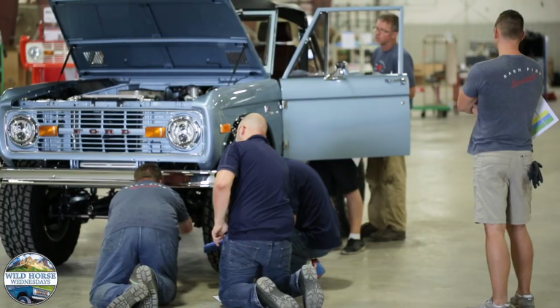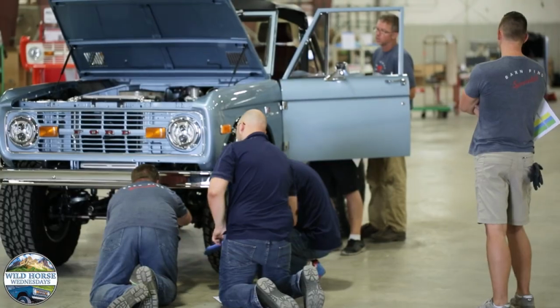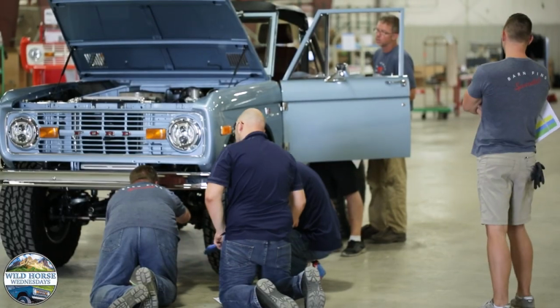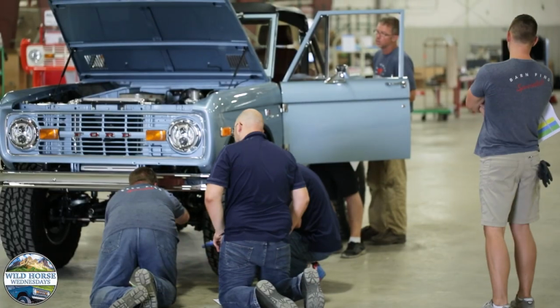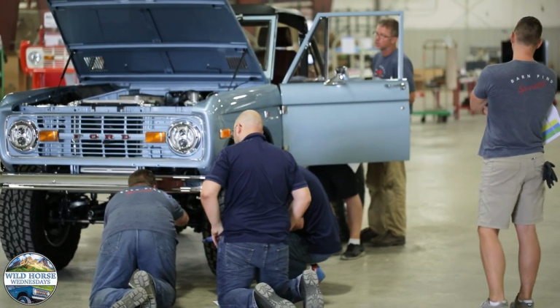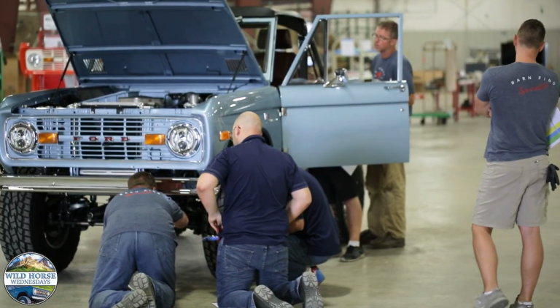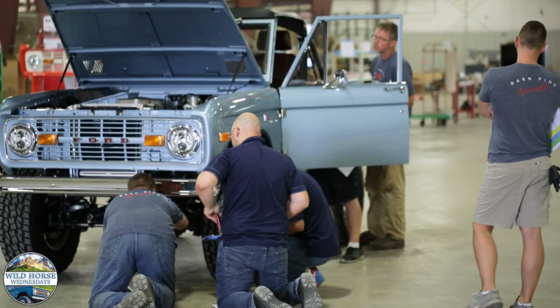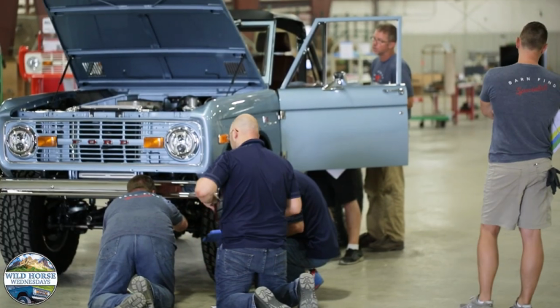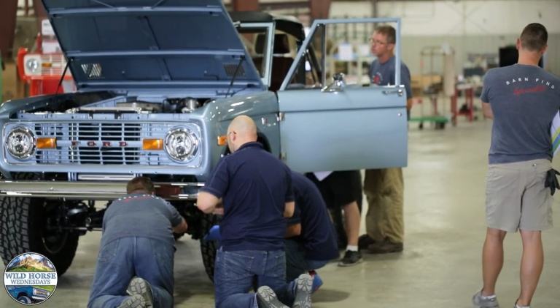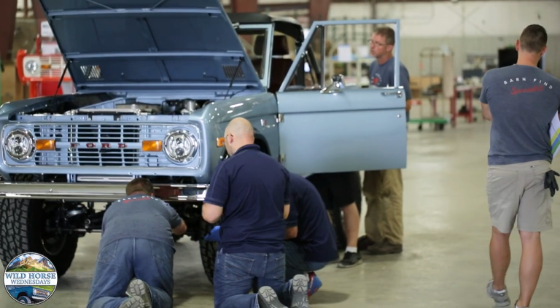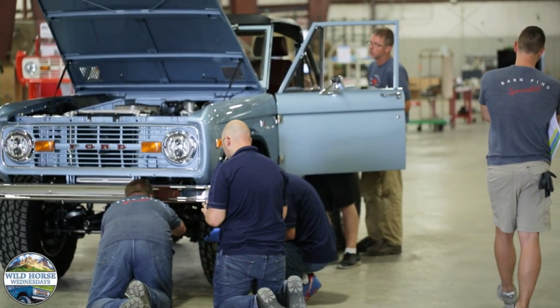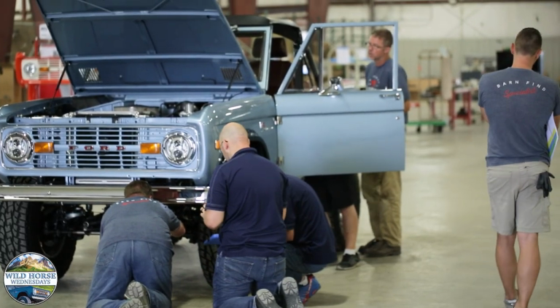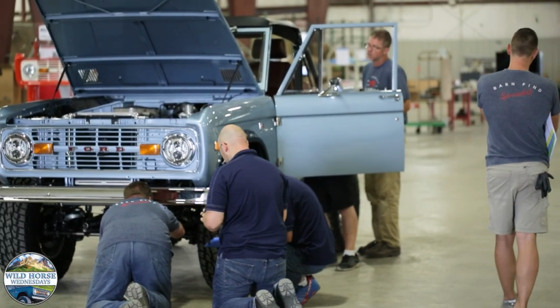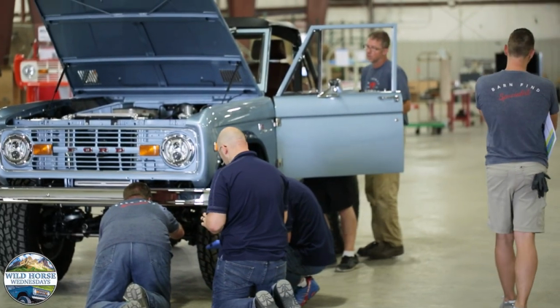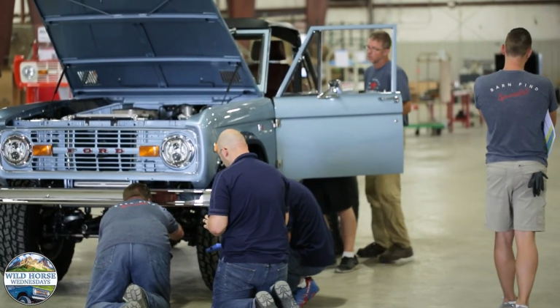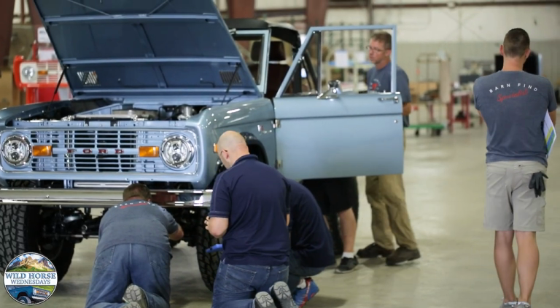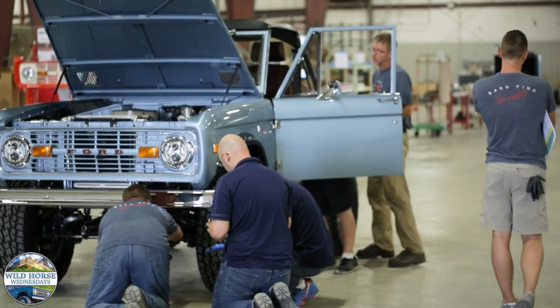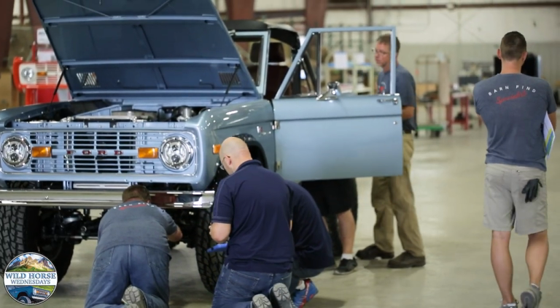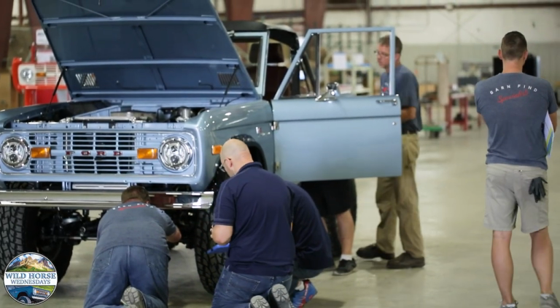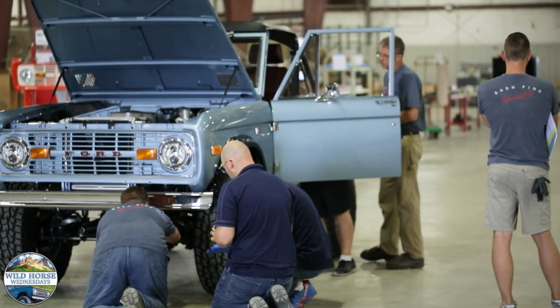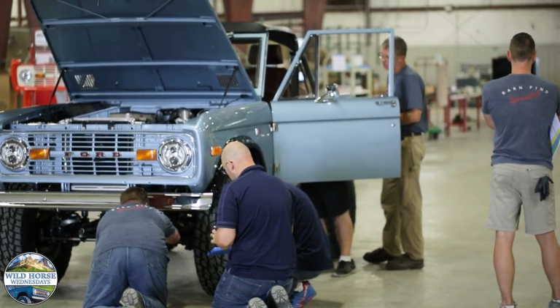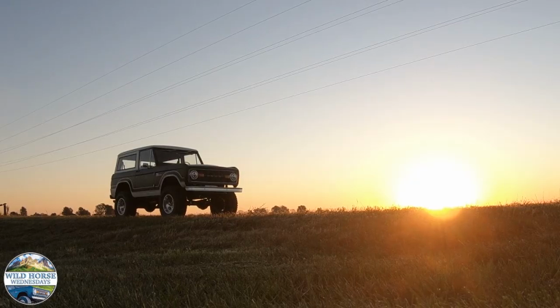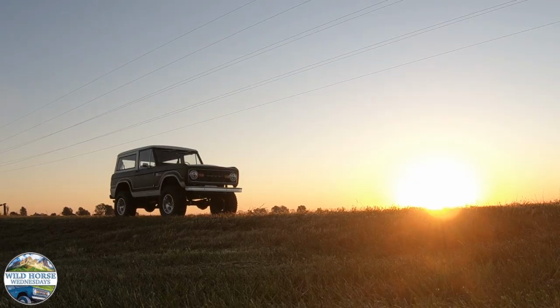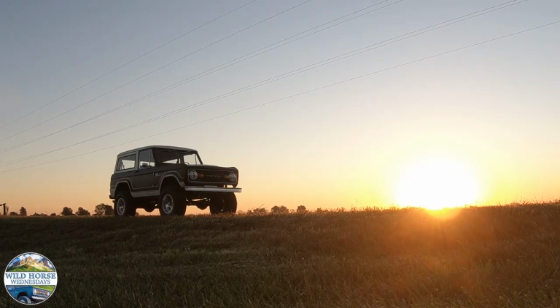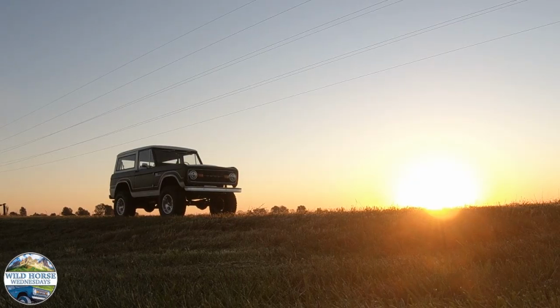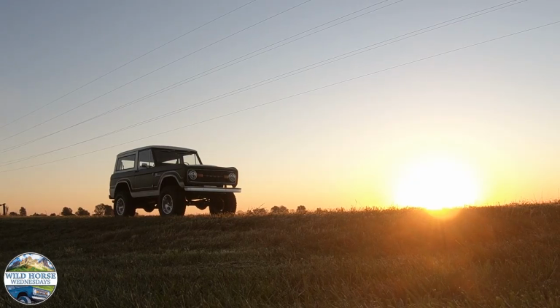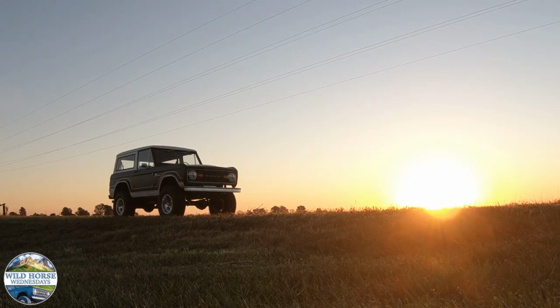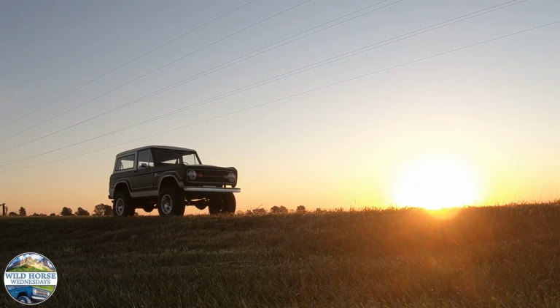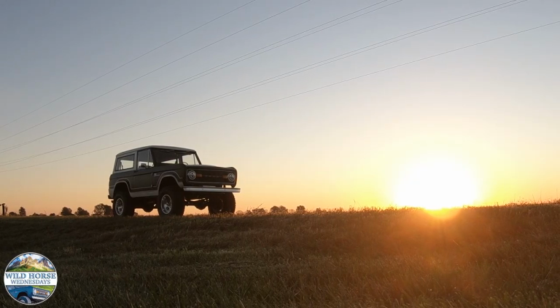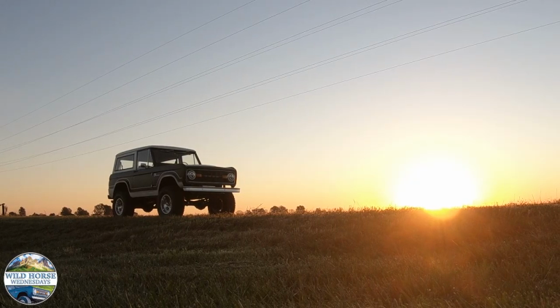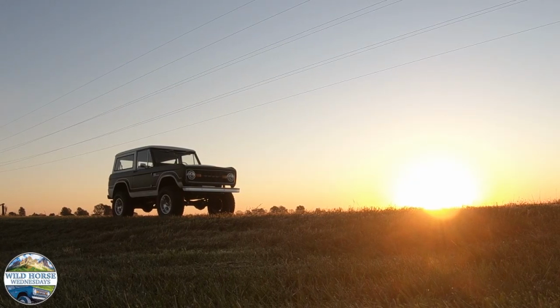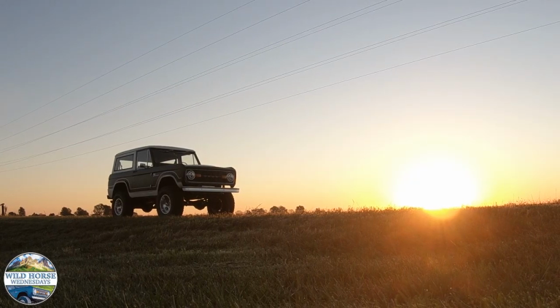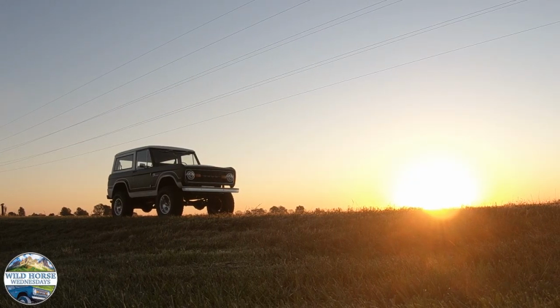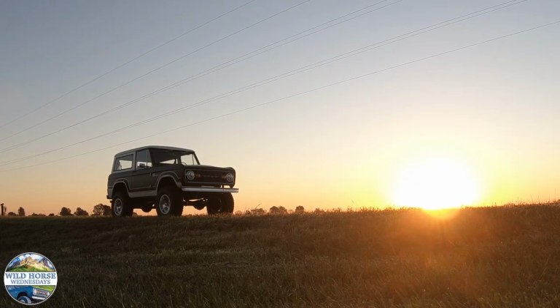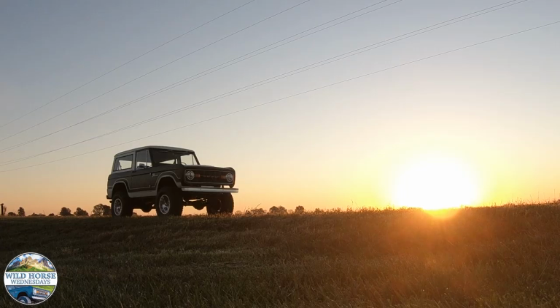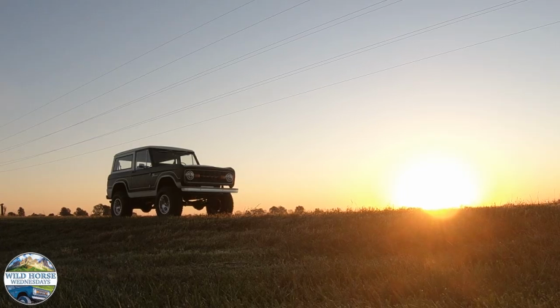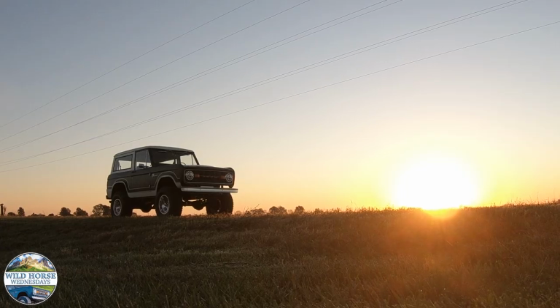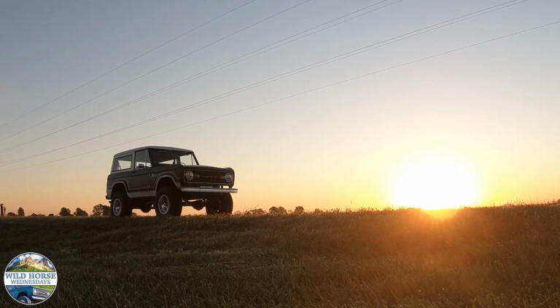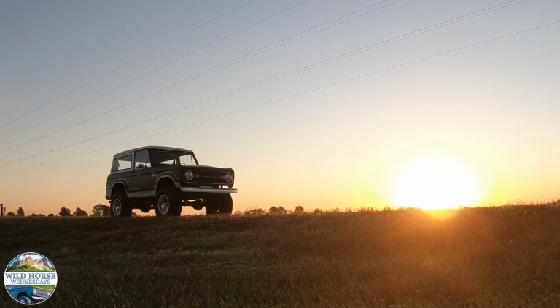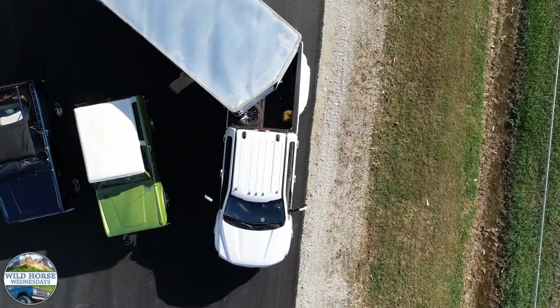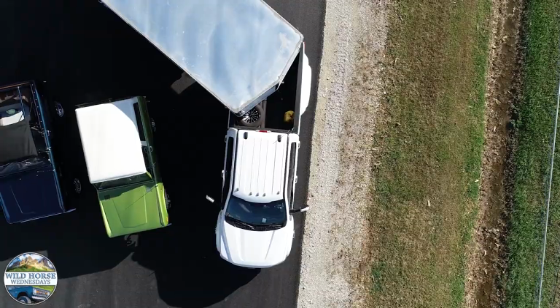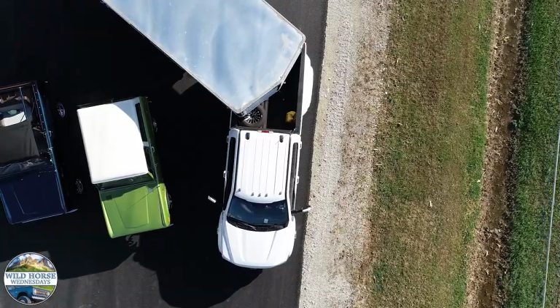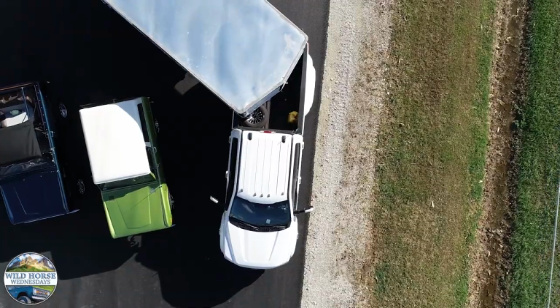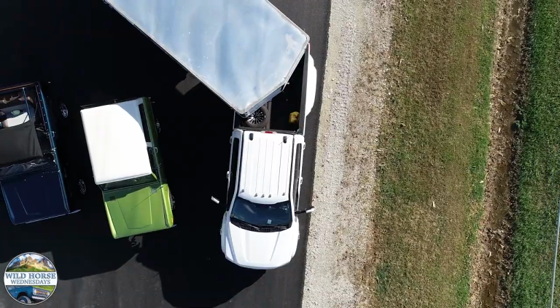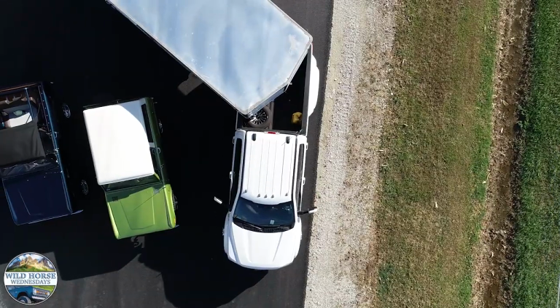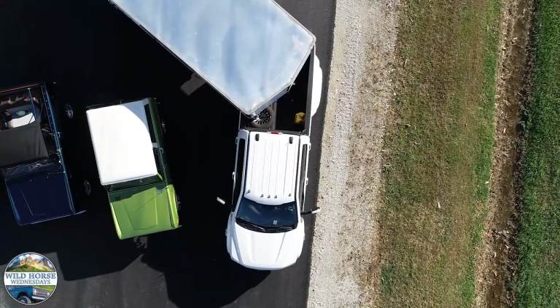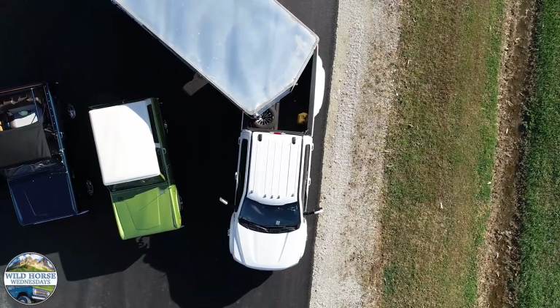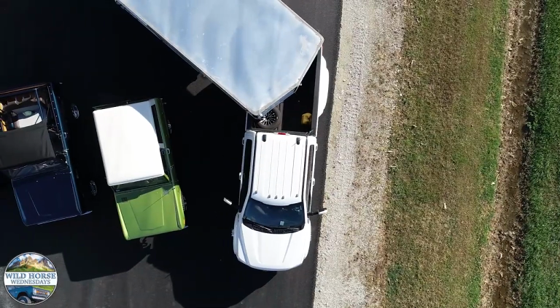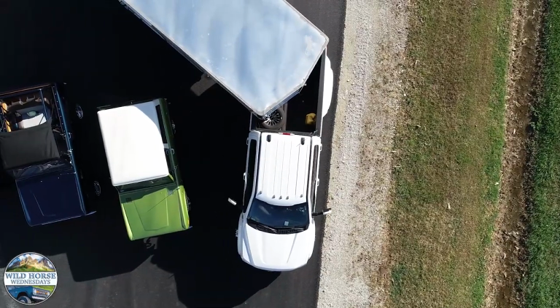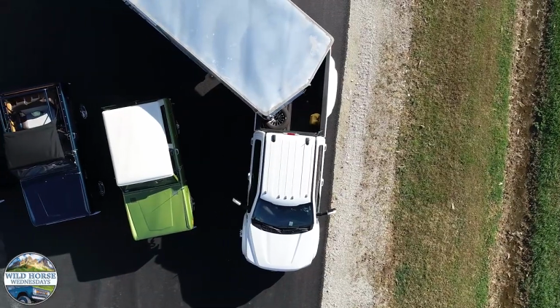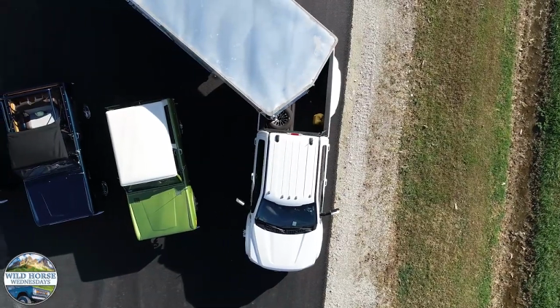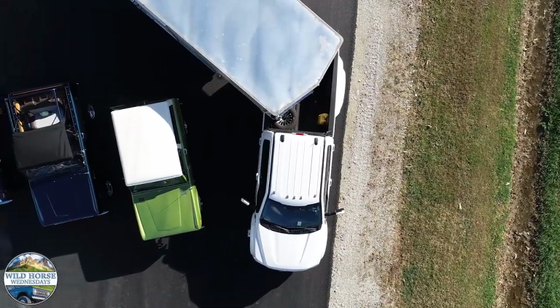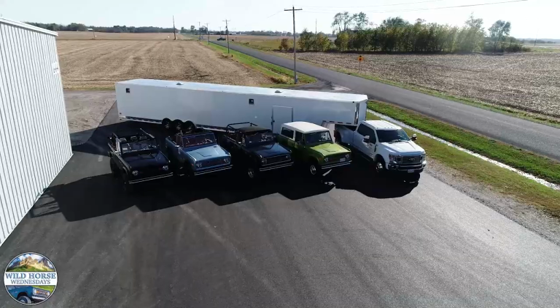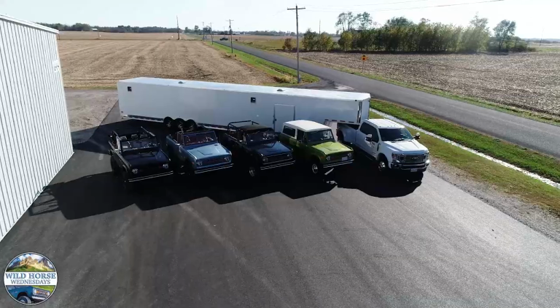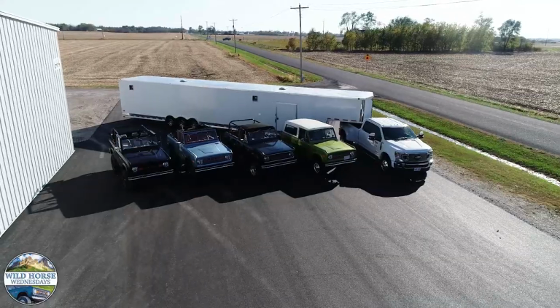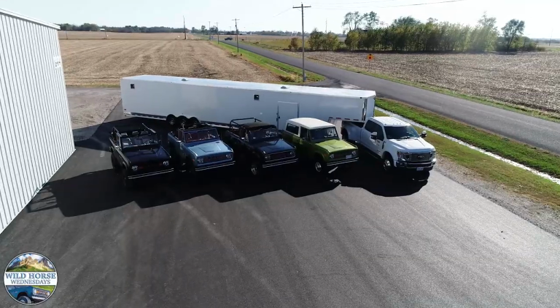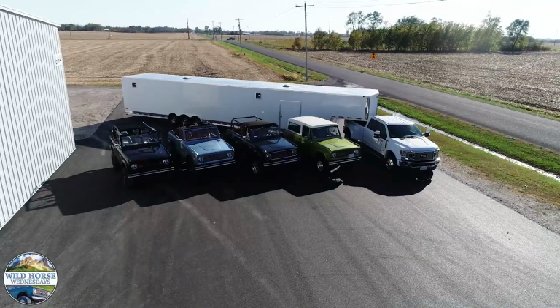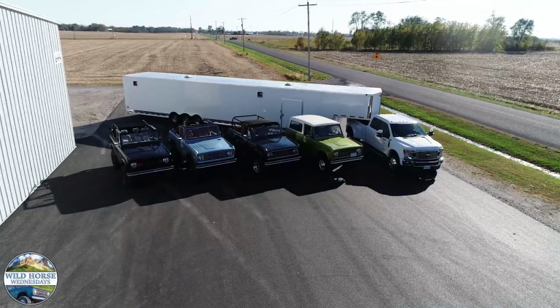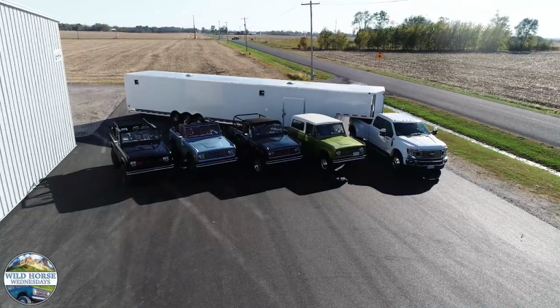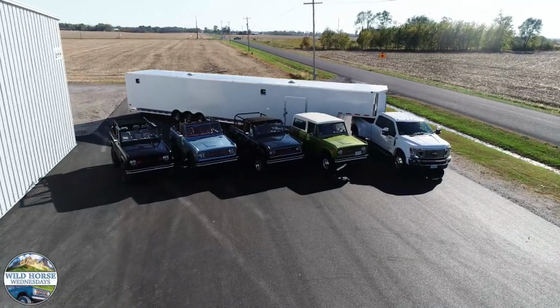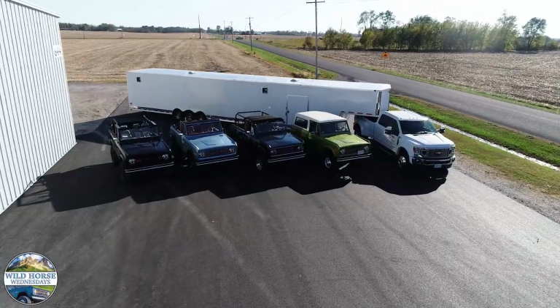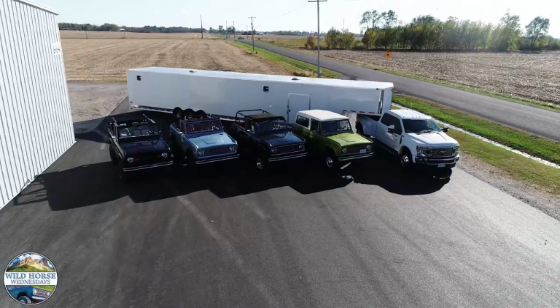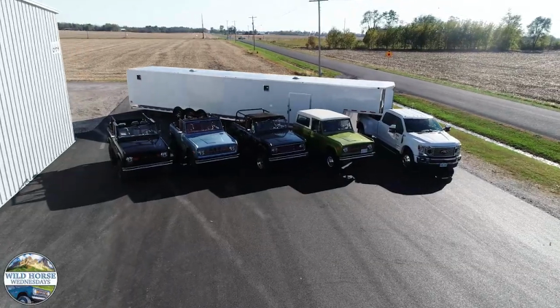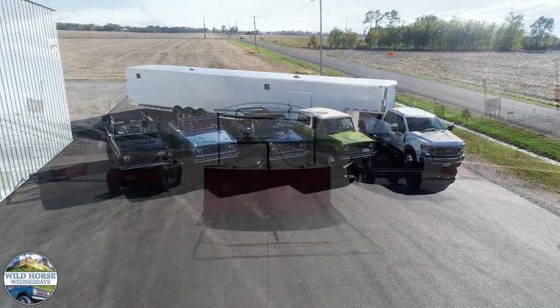If you'd like to learn more about our innovative approaches or proprietary designs, please give me a call. Thanks so much for joining Wild Horse Wednesdays at Gateway Bronco.